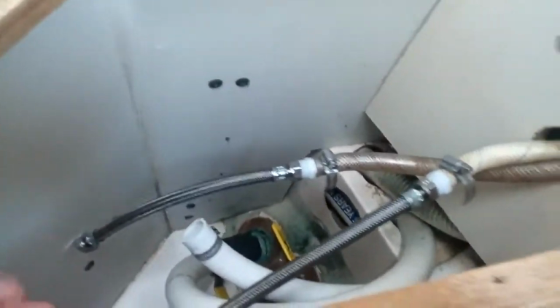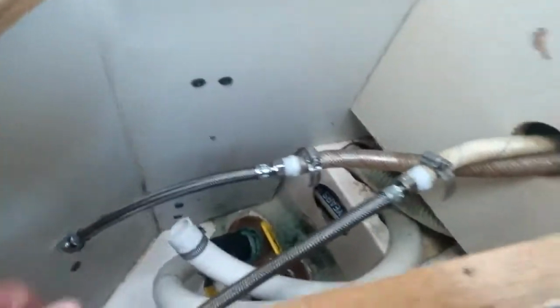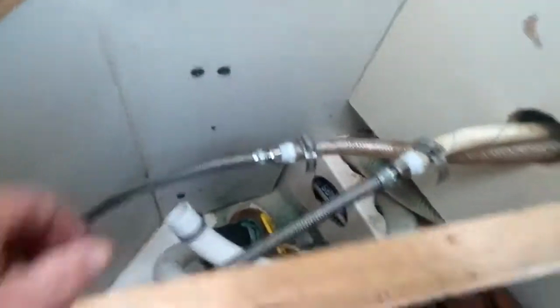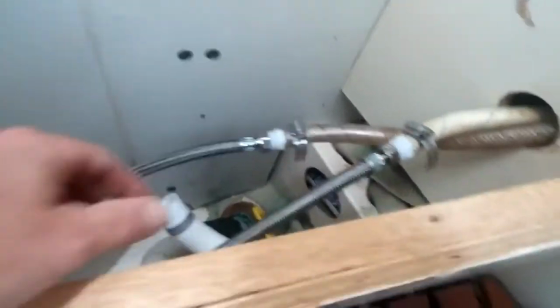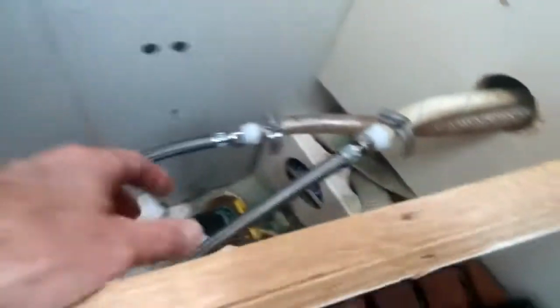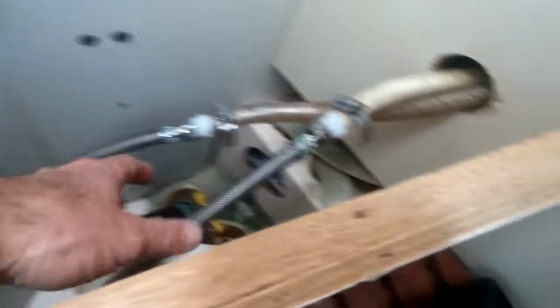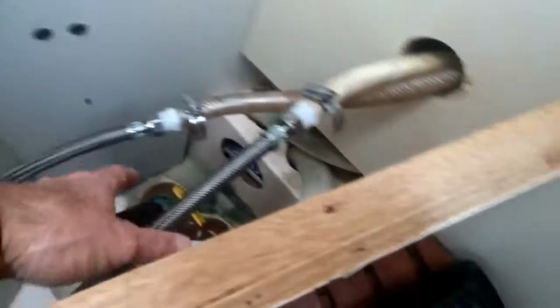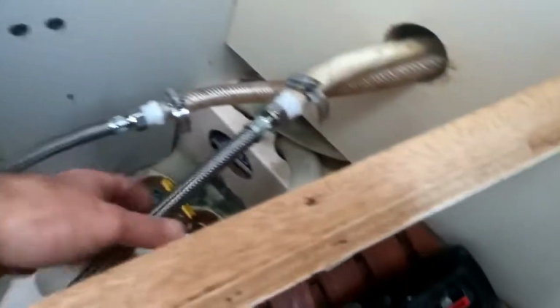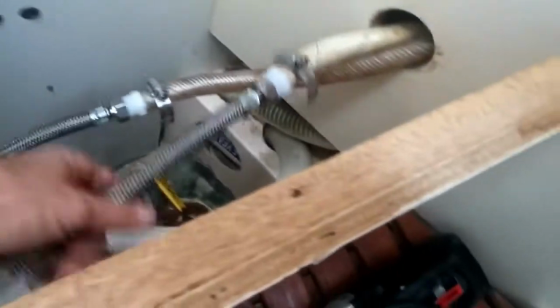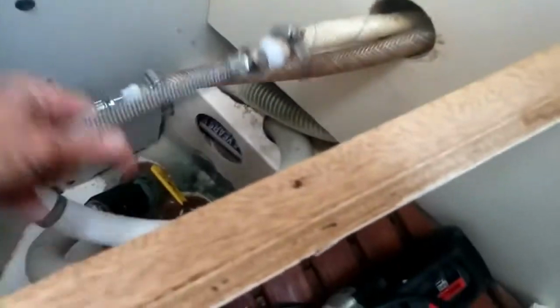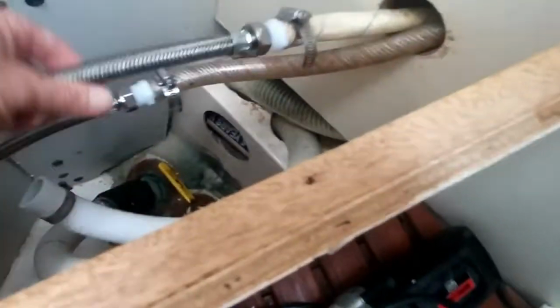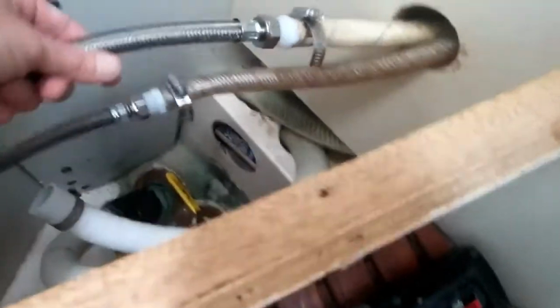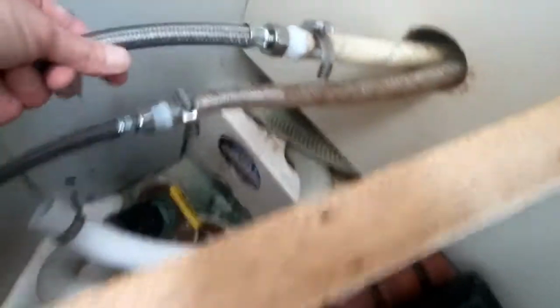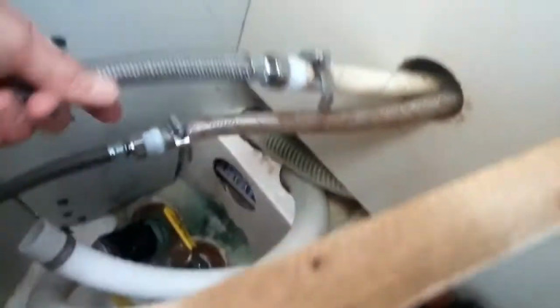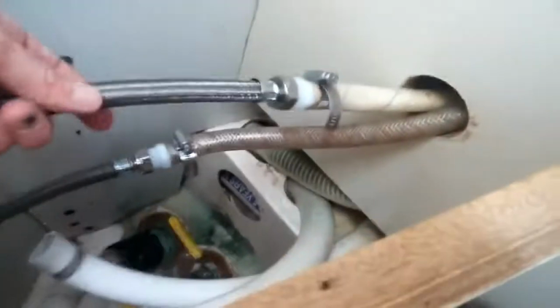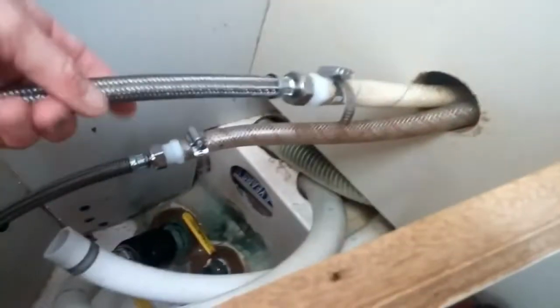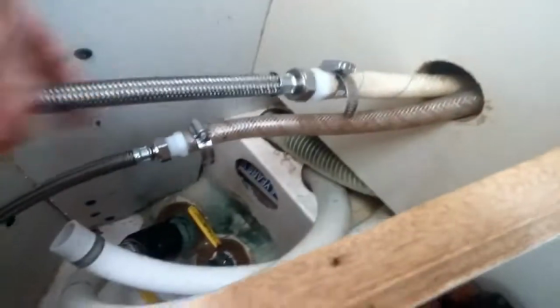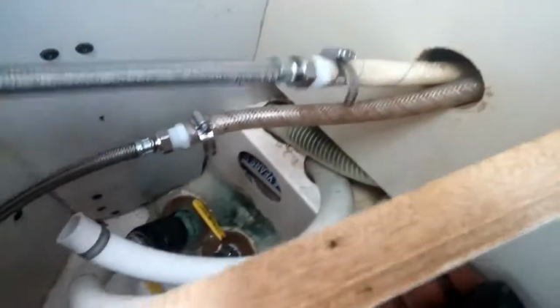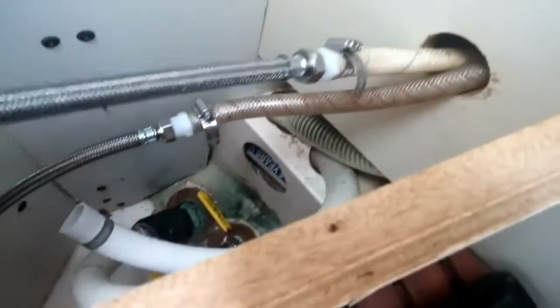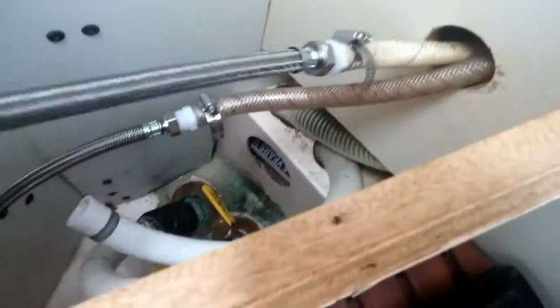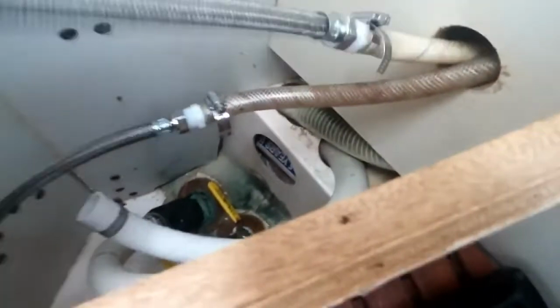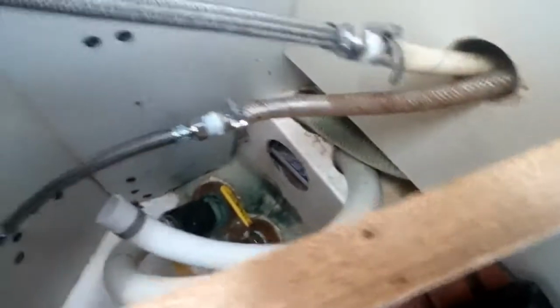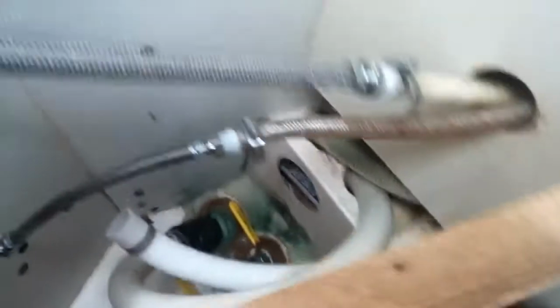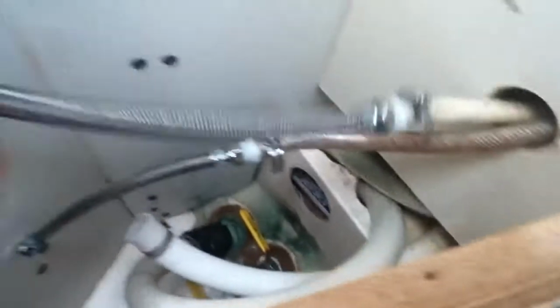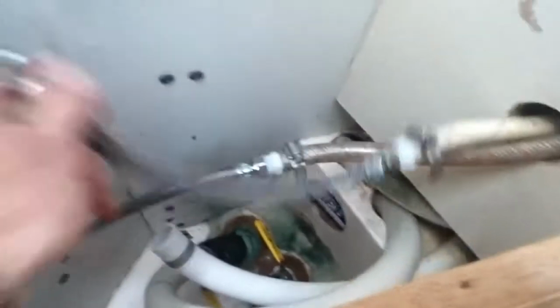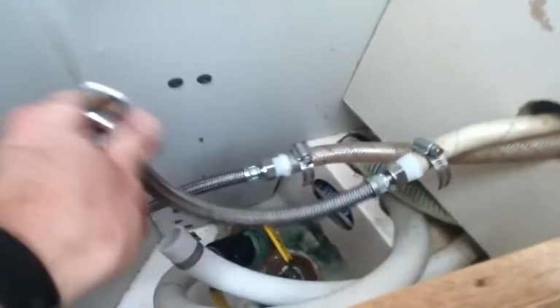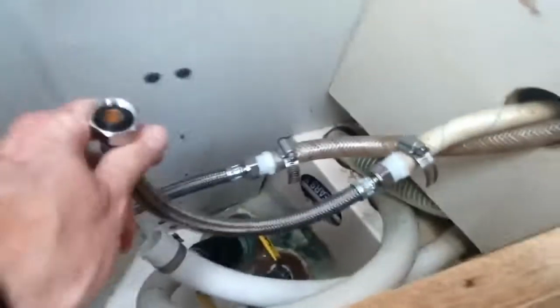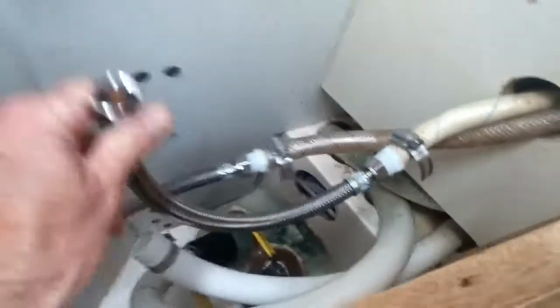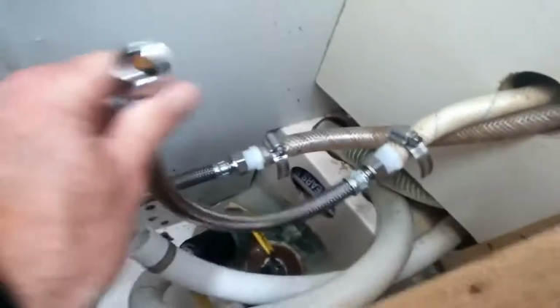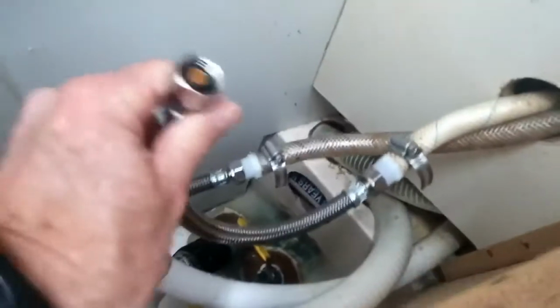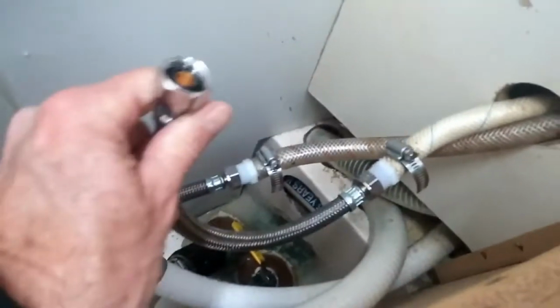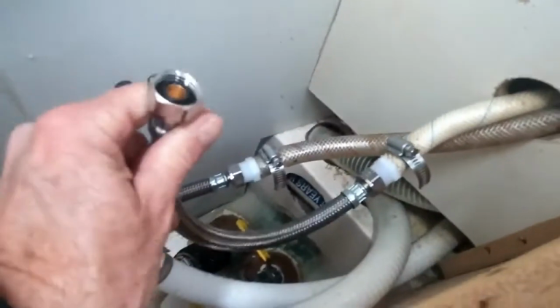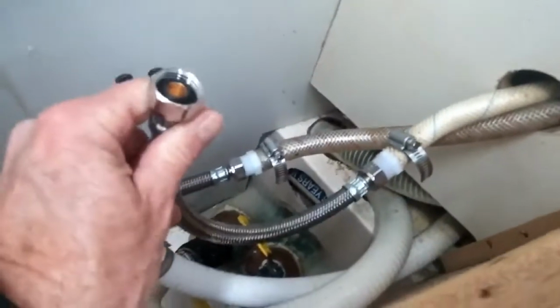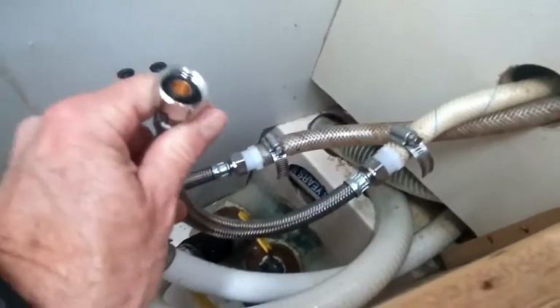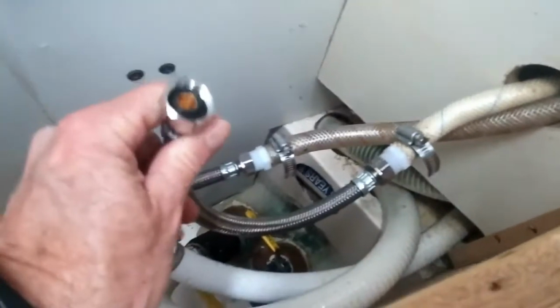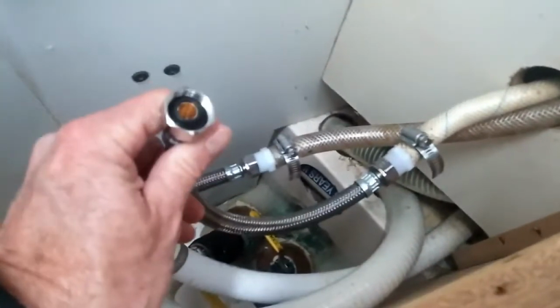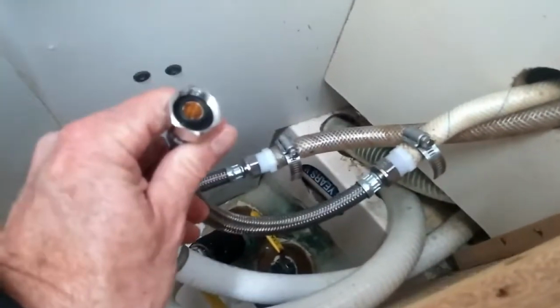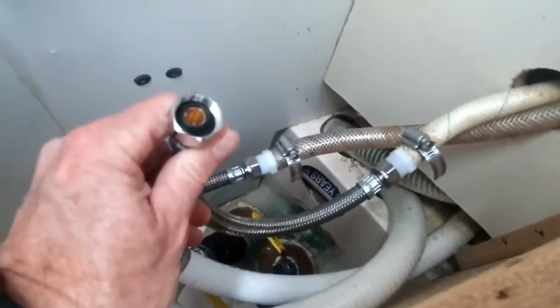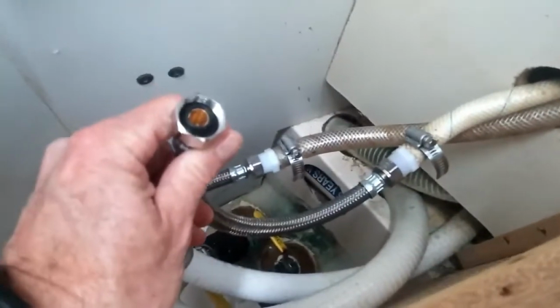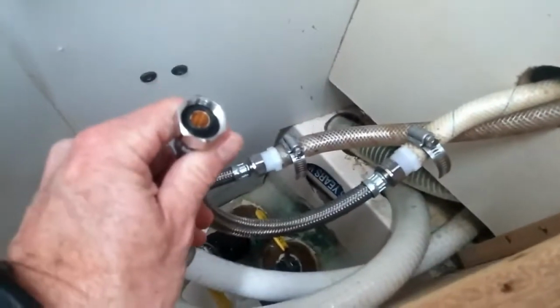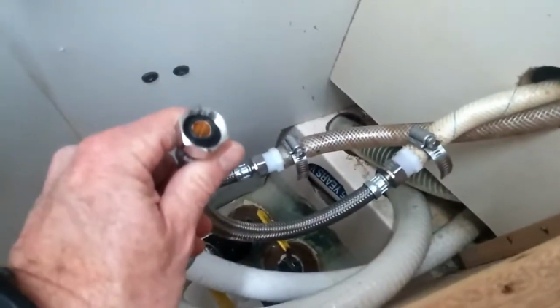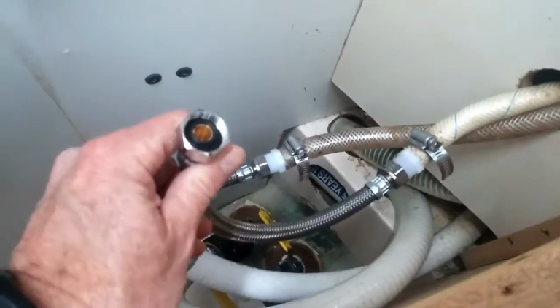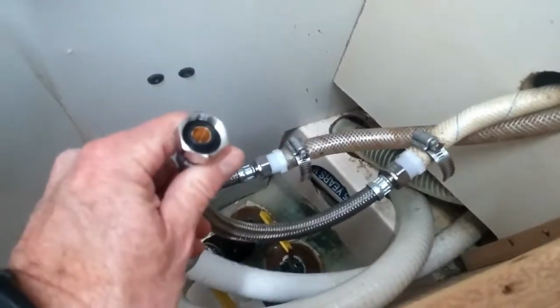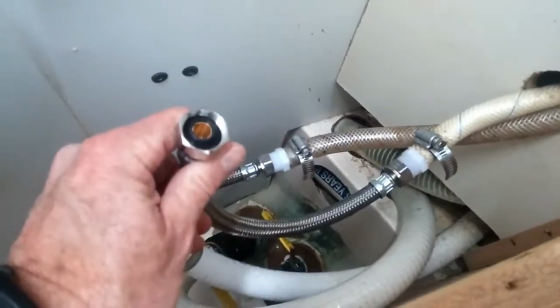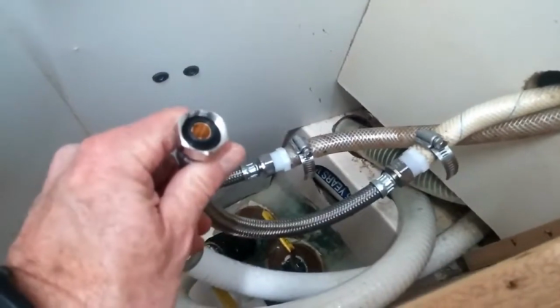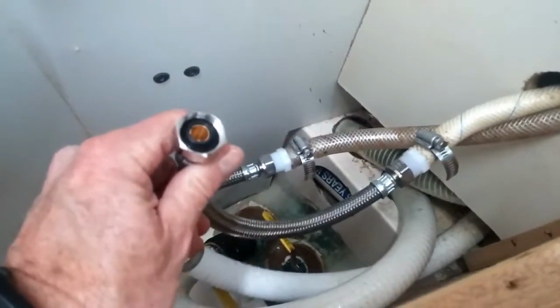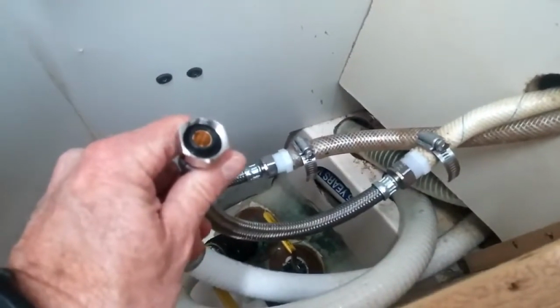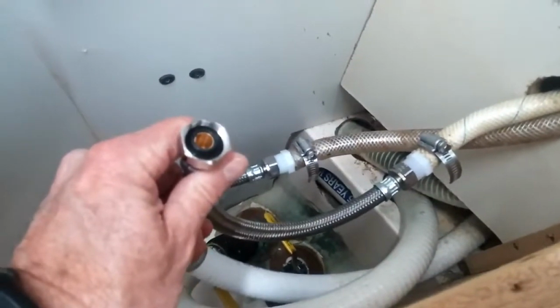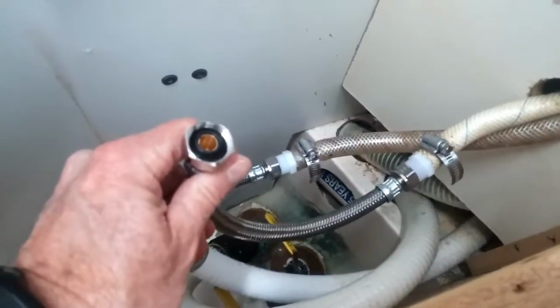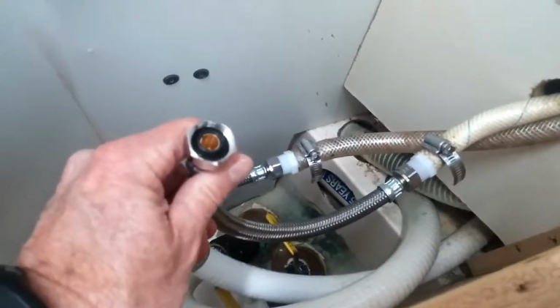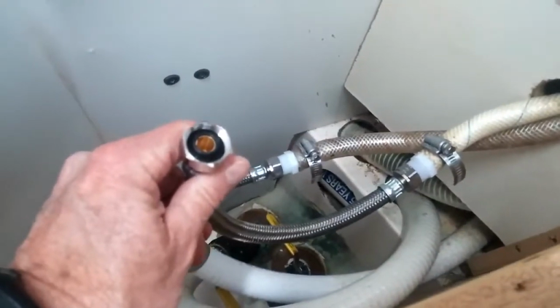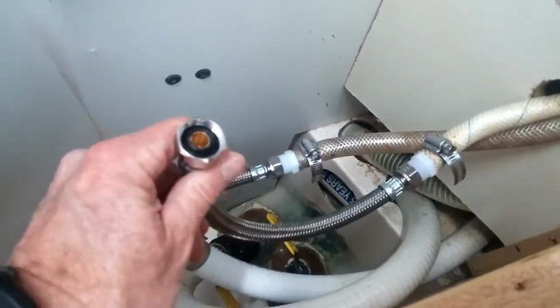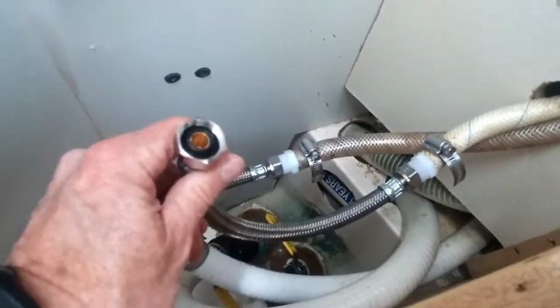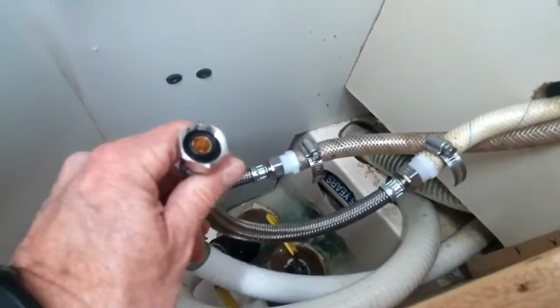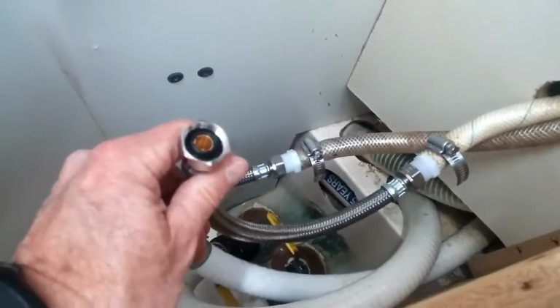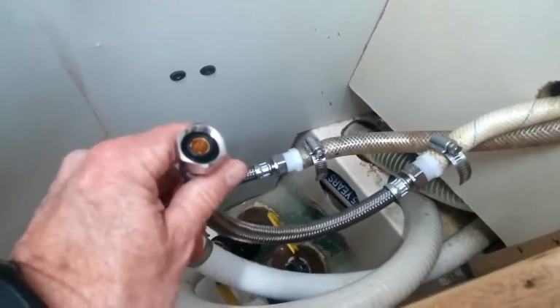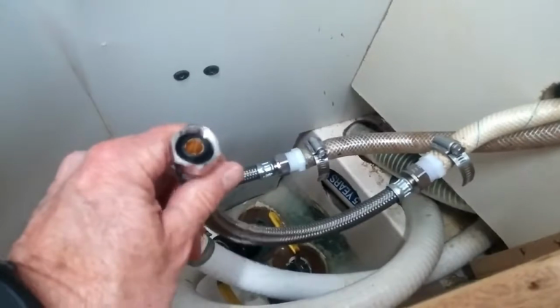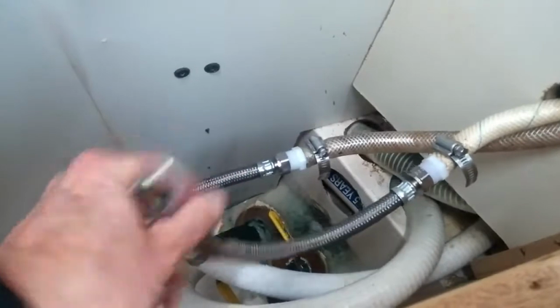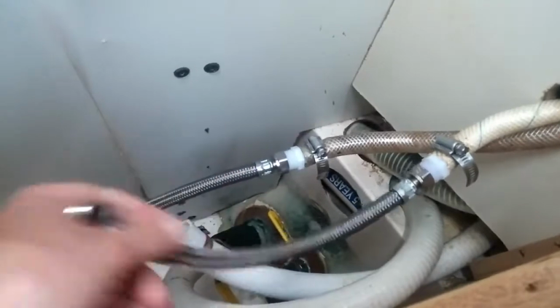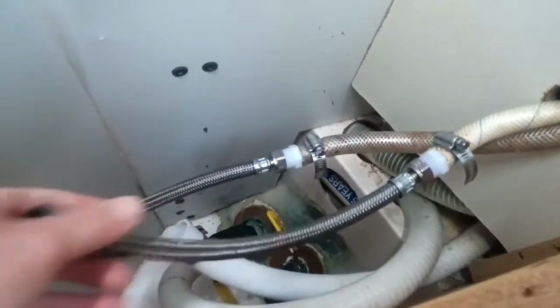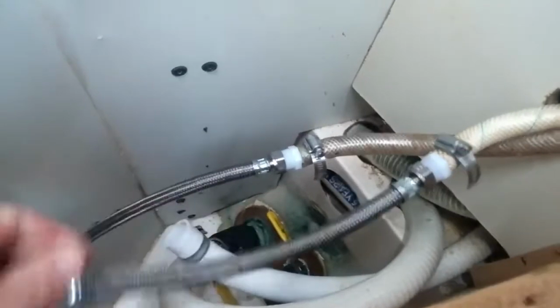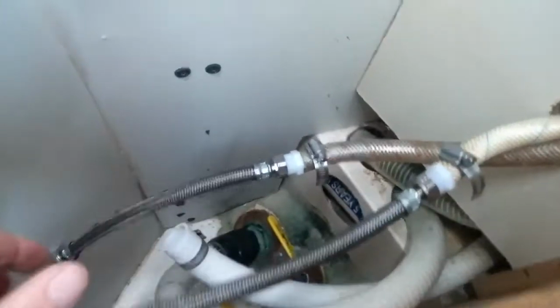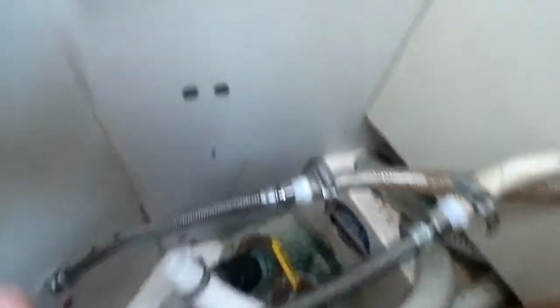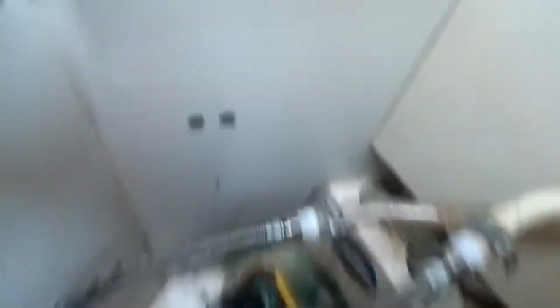I've gone ahead and made all the connections. The next thing will be attaching this end to the underside of the faucet.